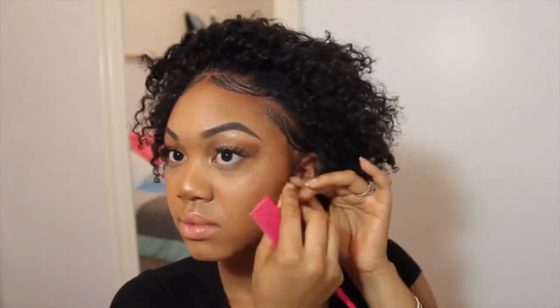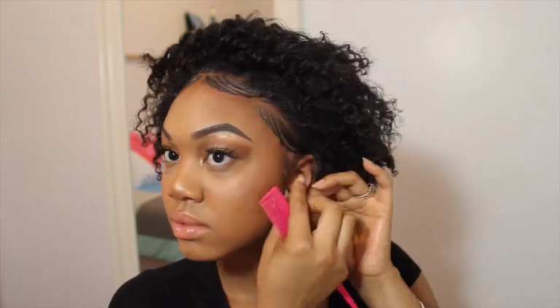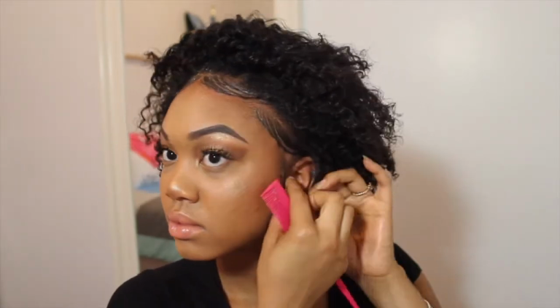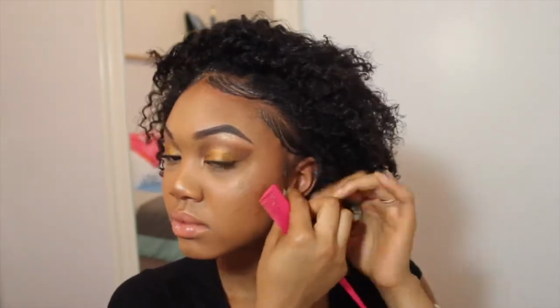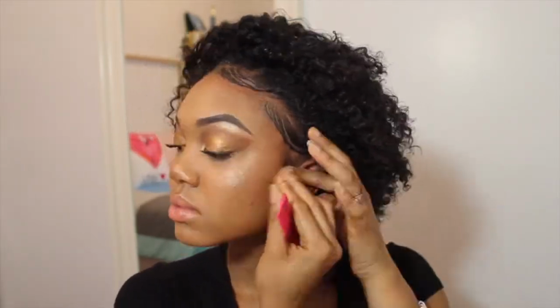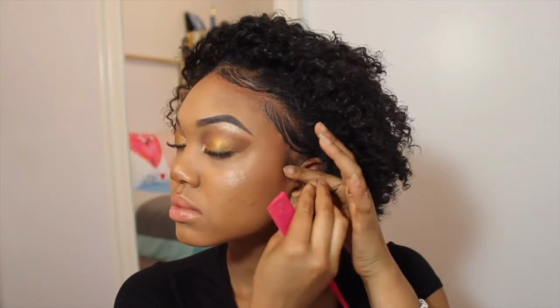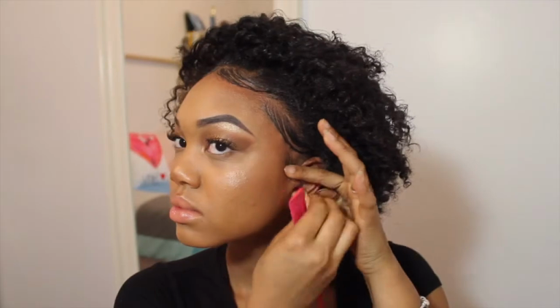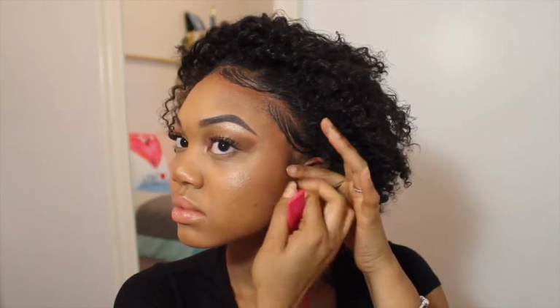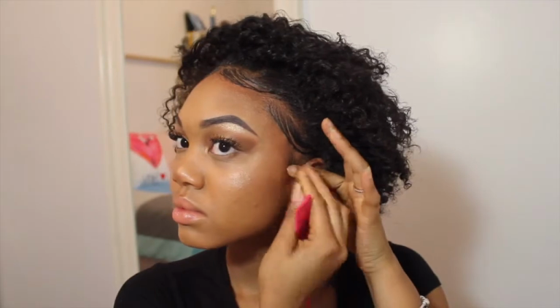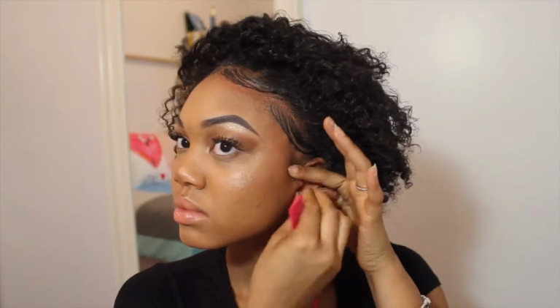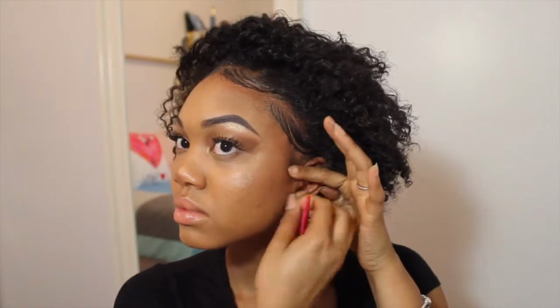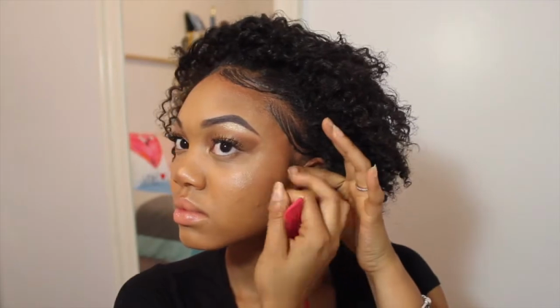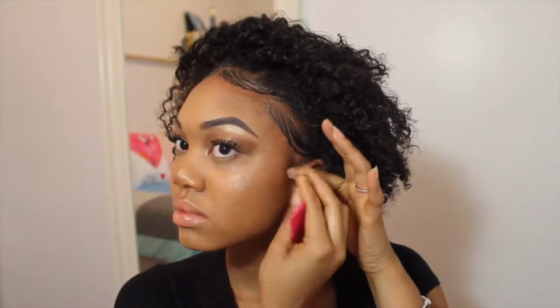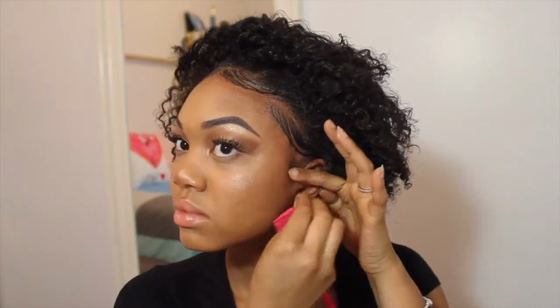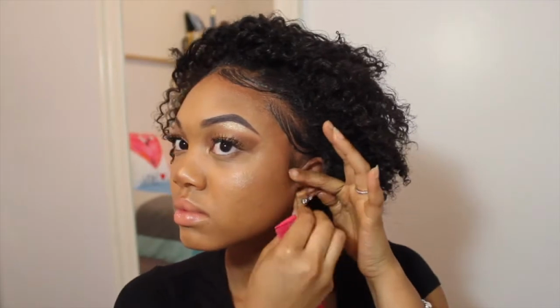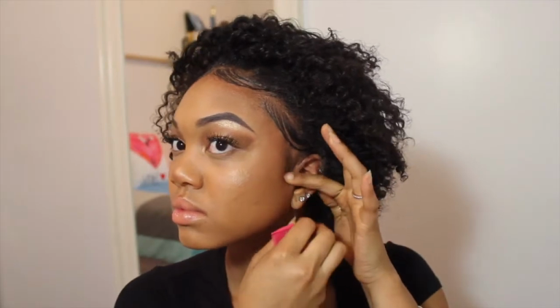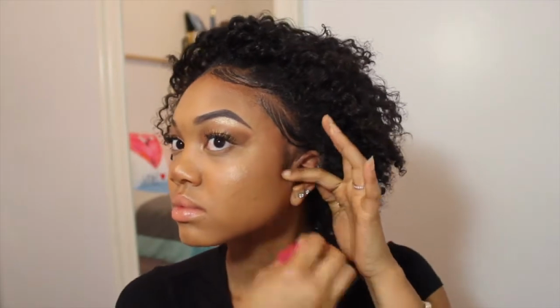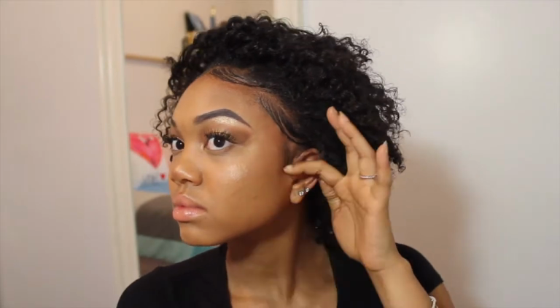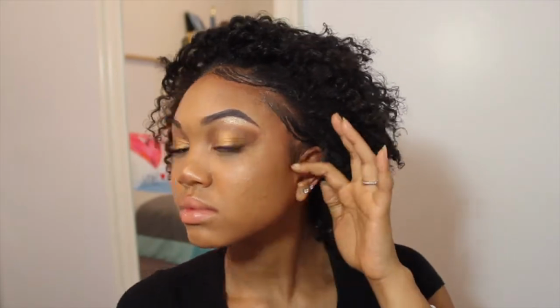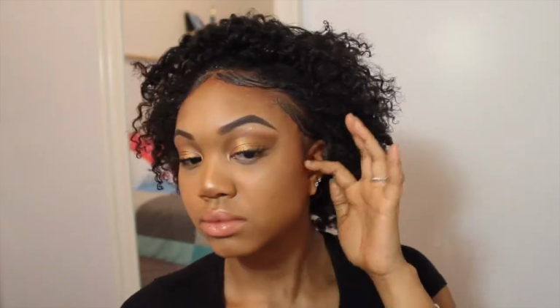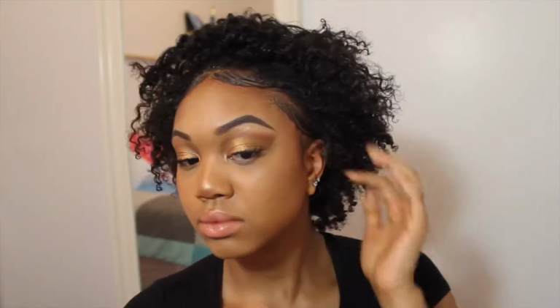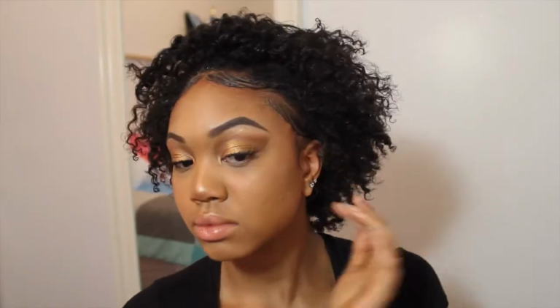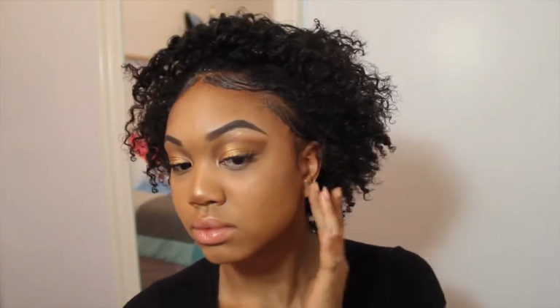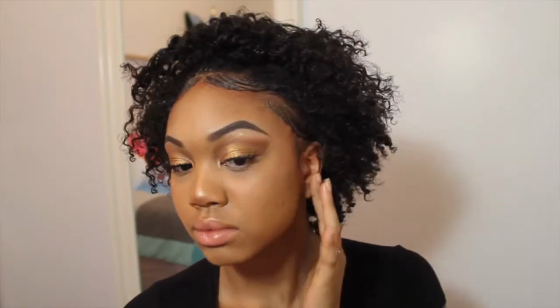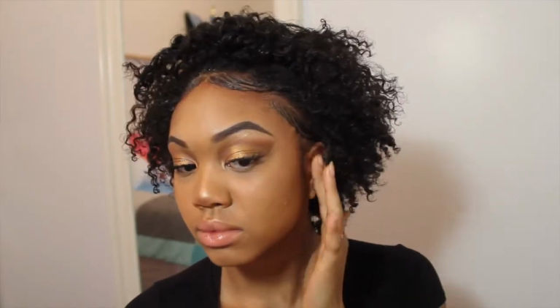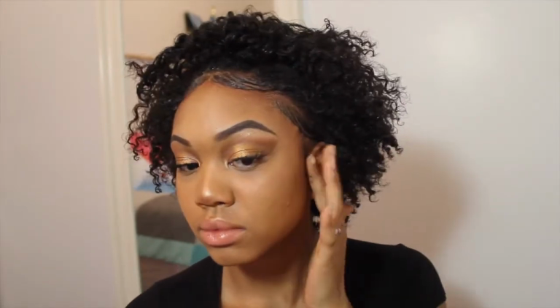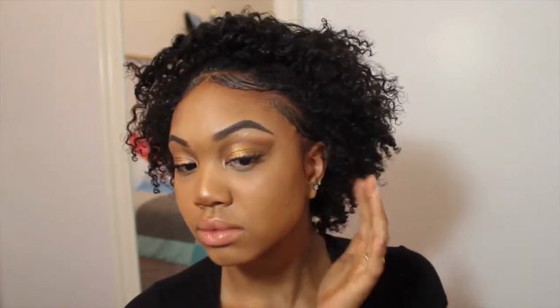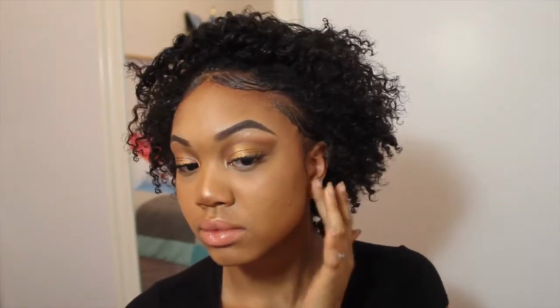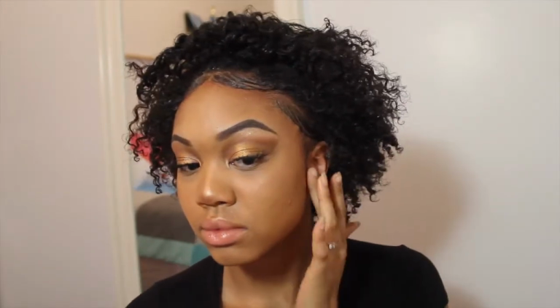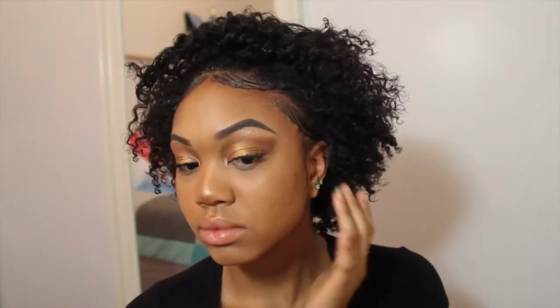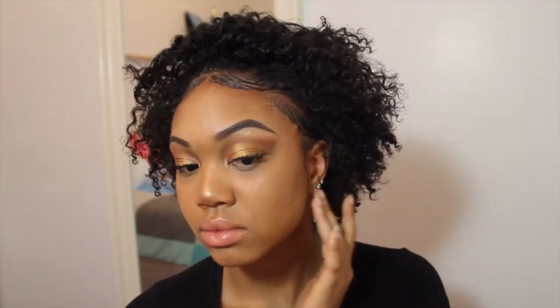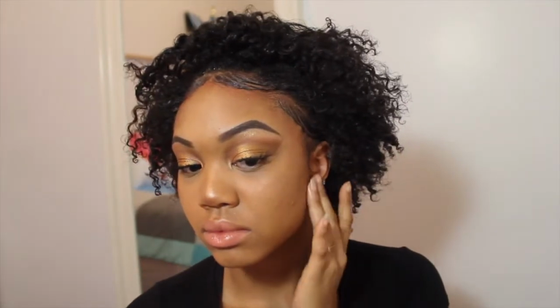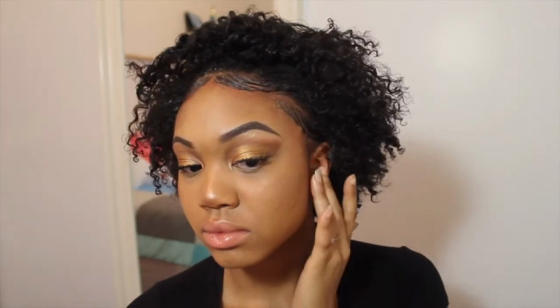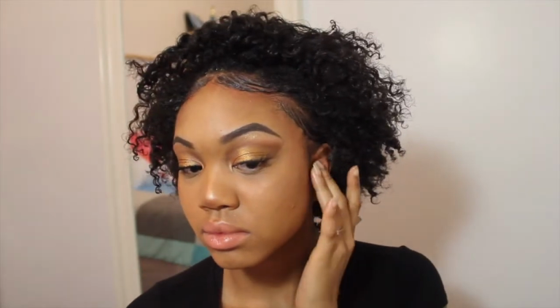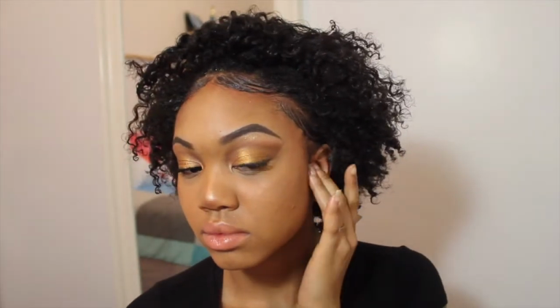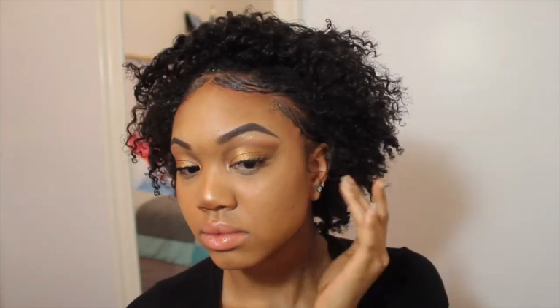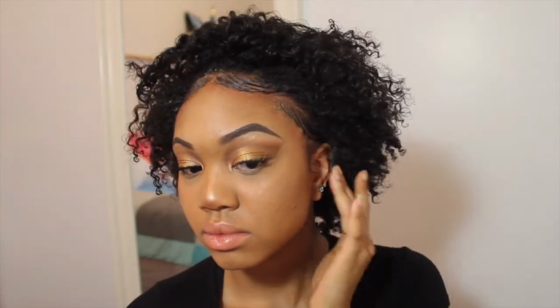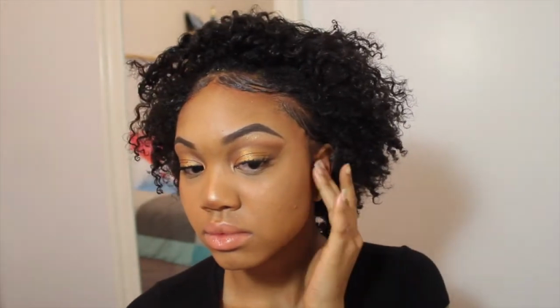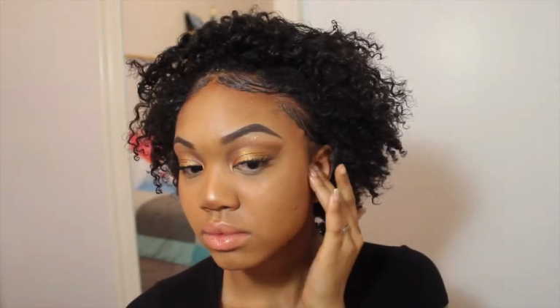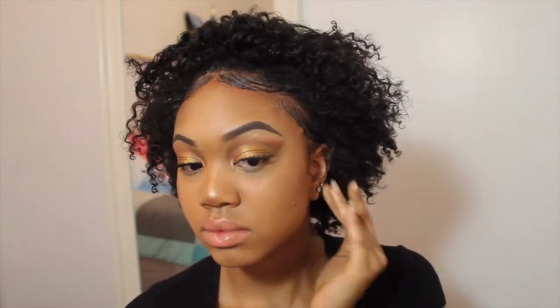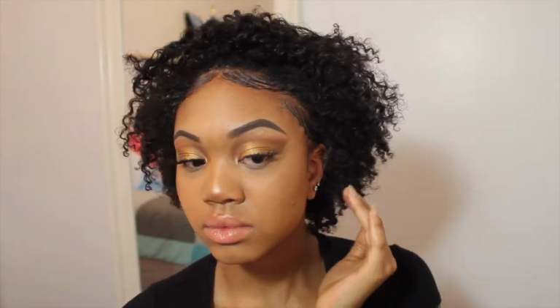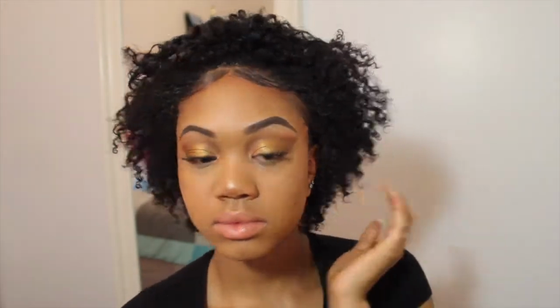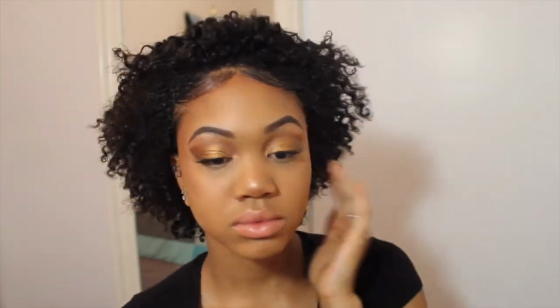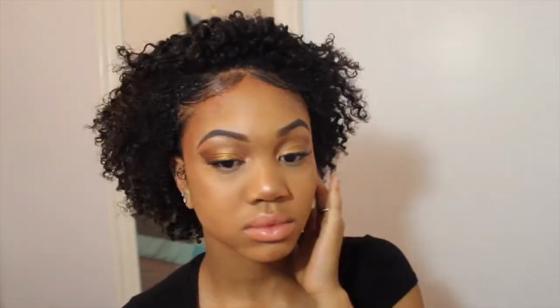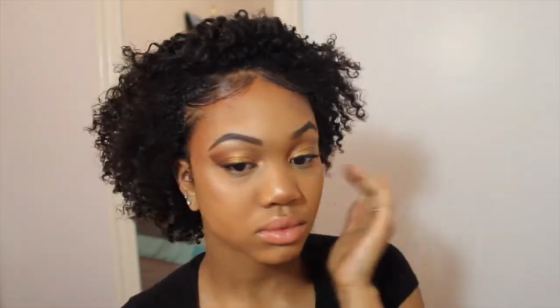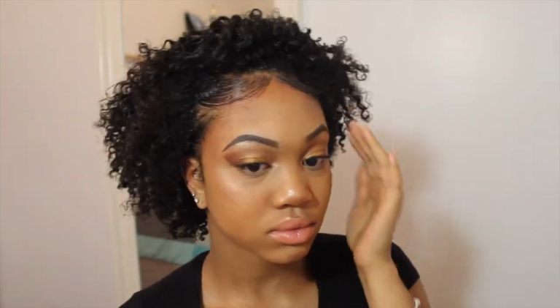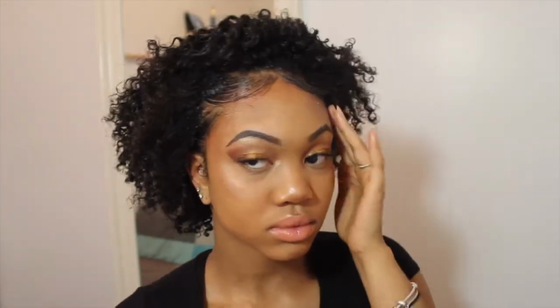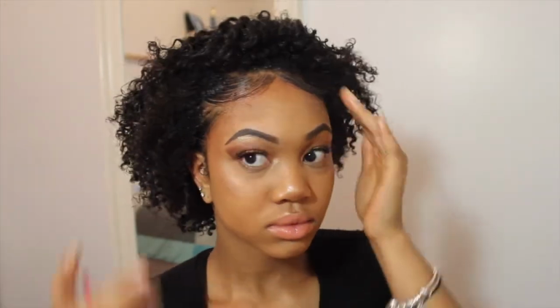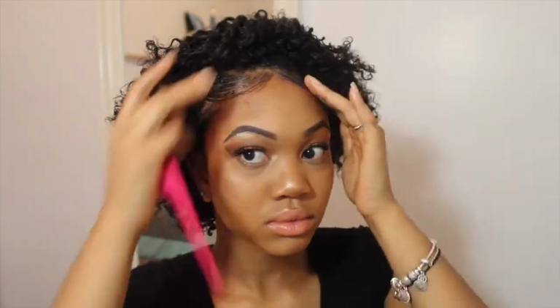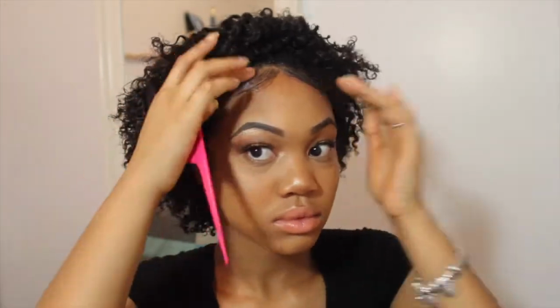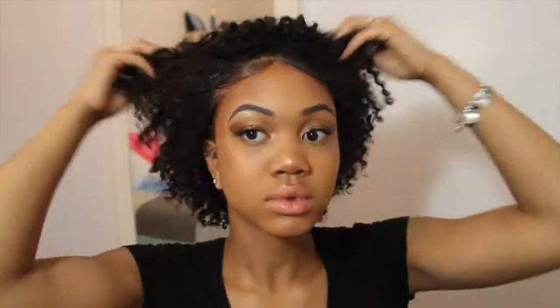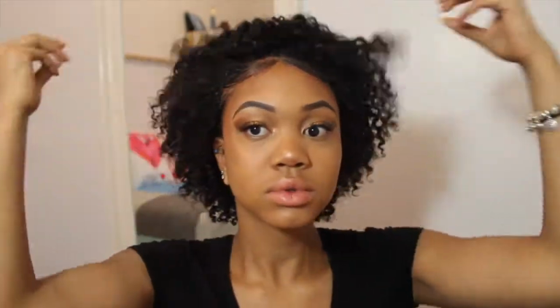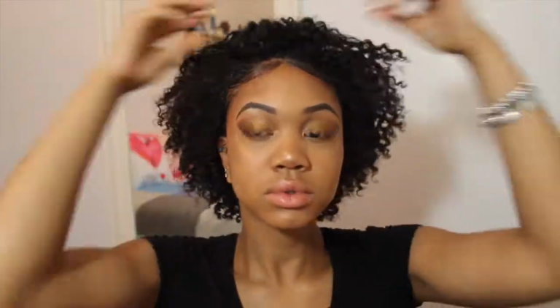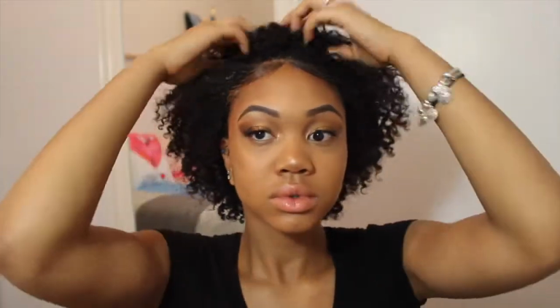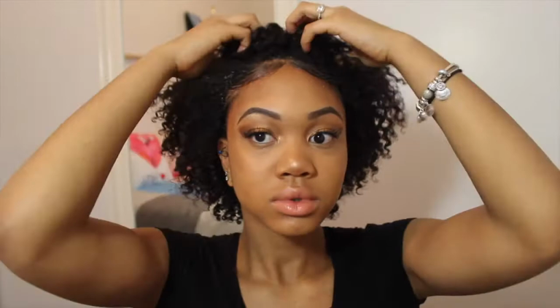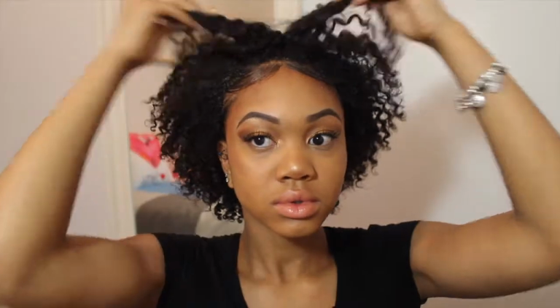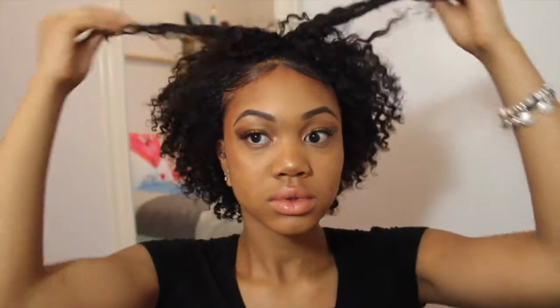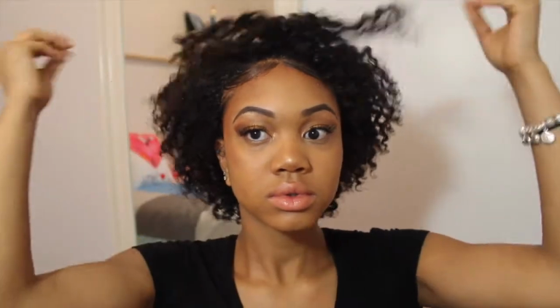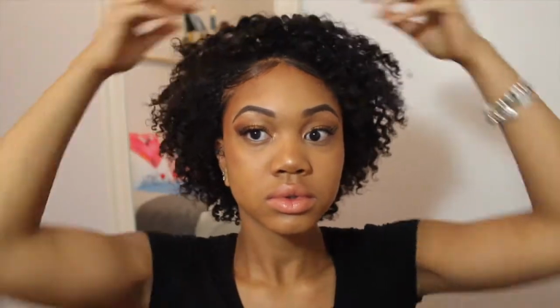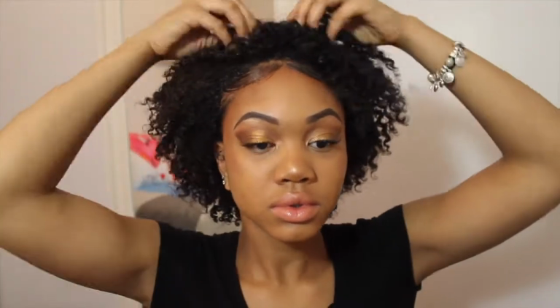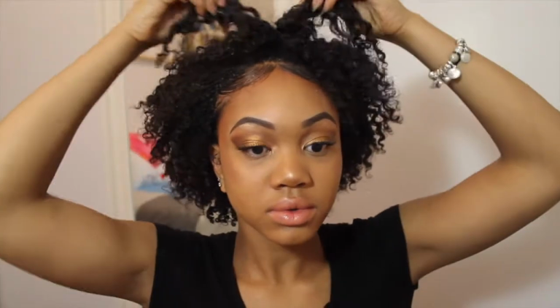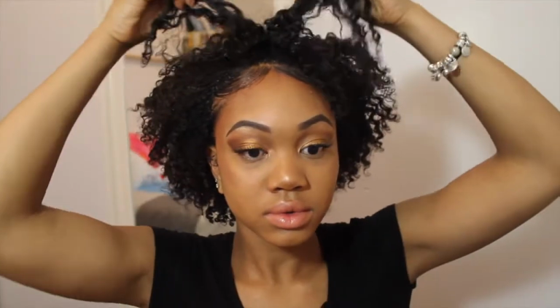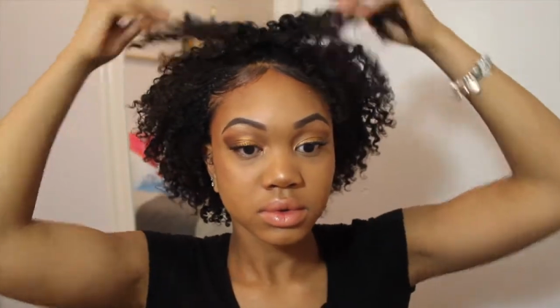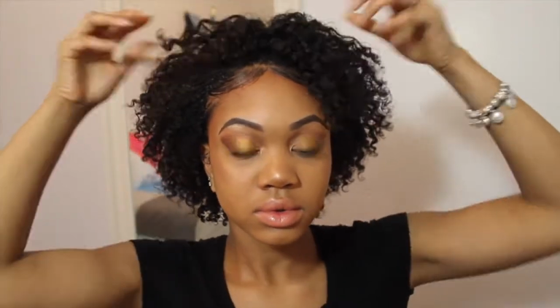For some reason that side of my hair doesn't curl as easily — oops. But then after that, you're done.